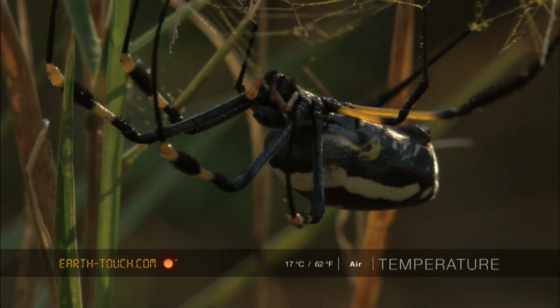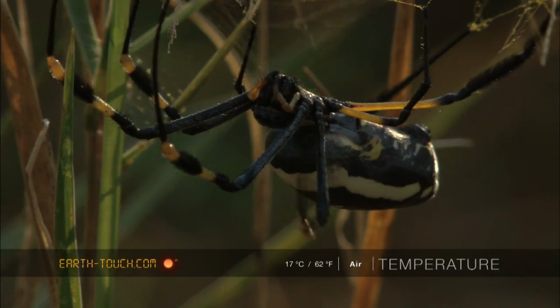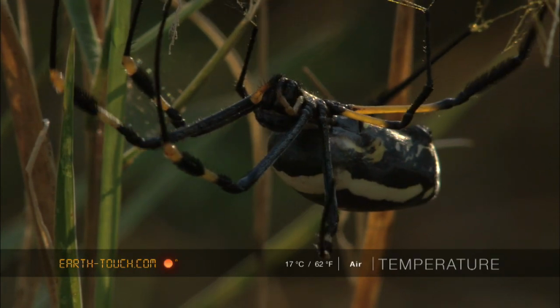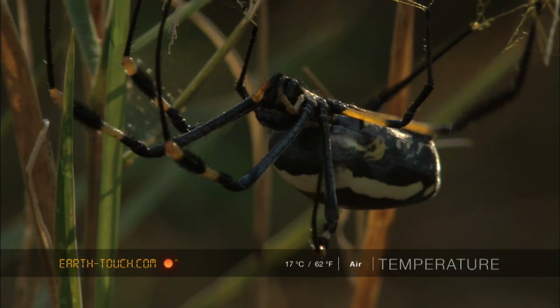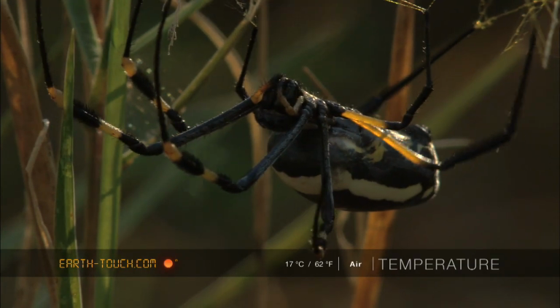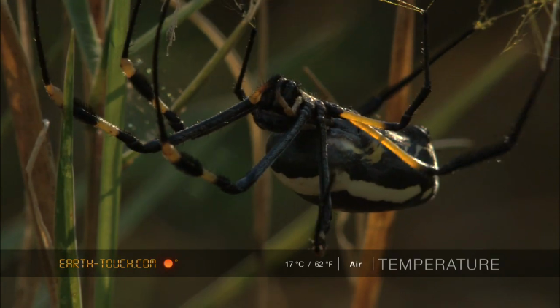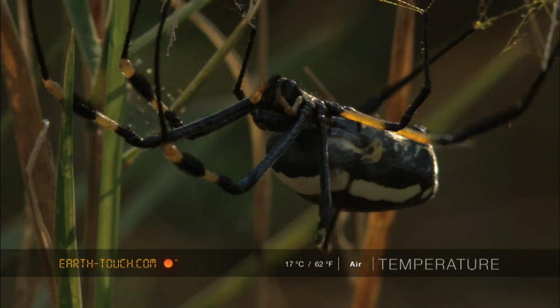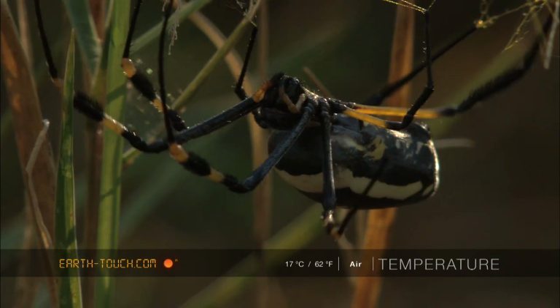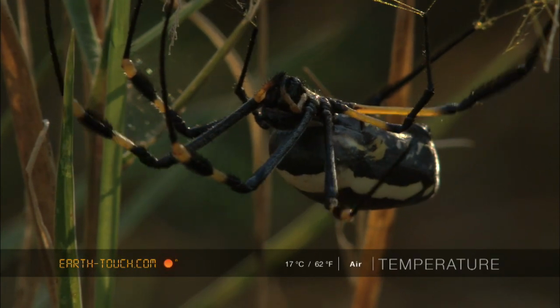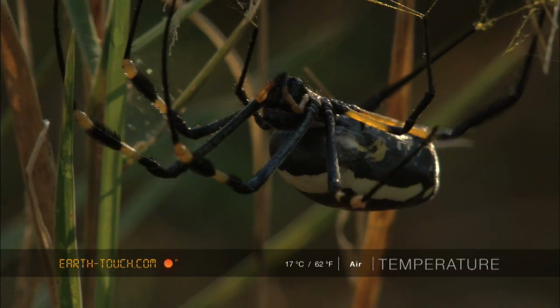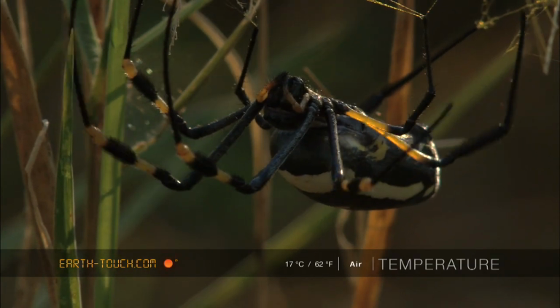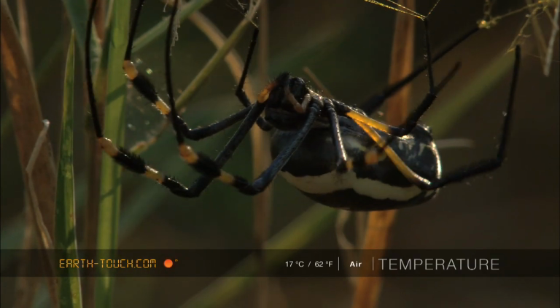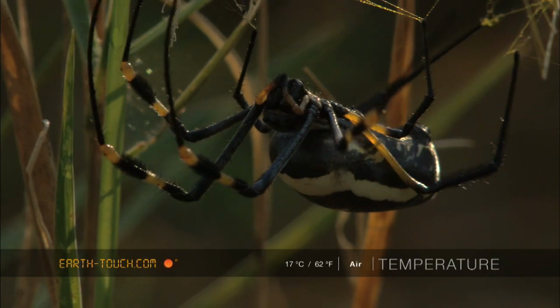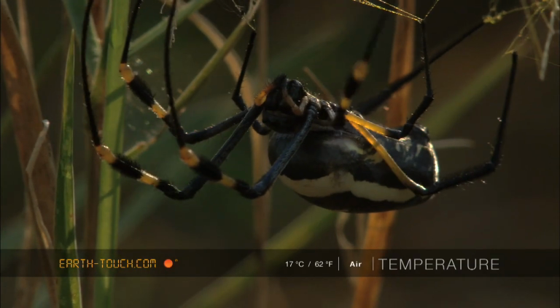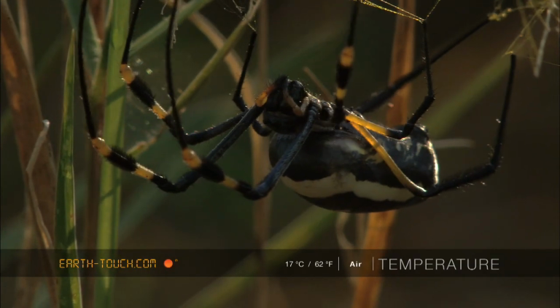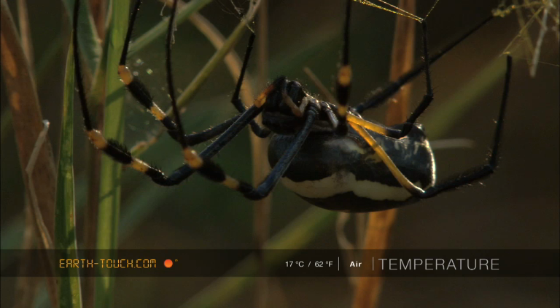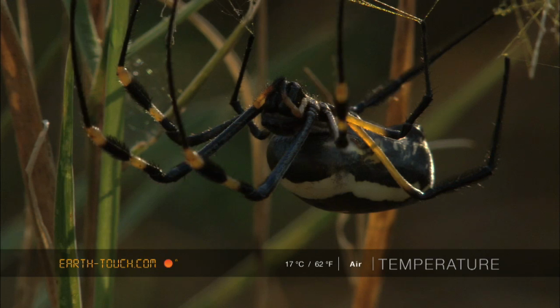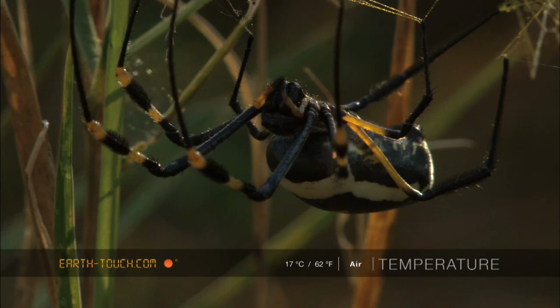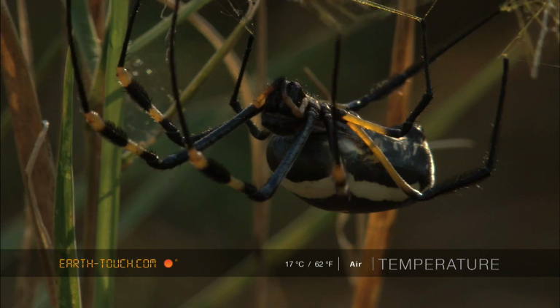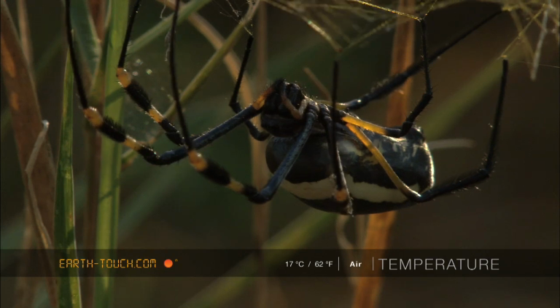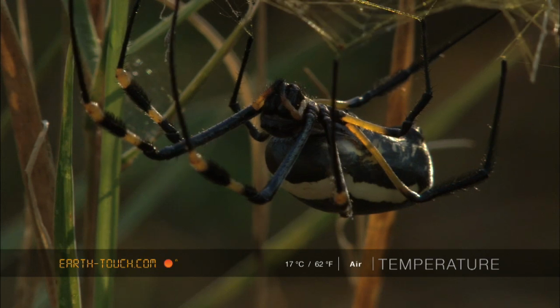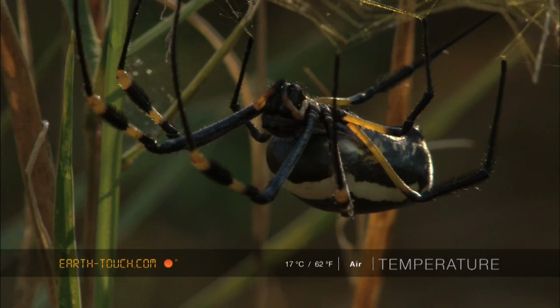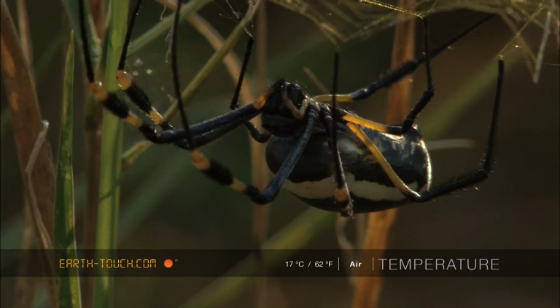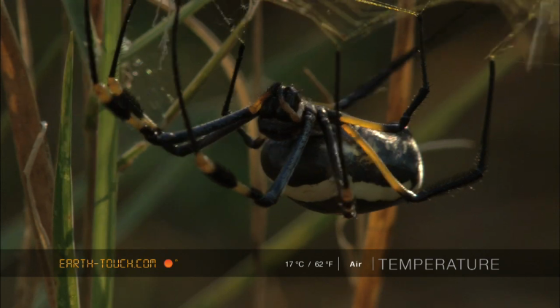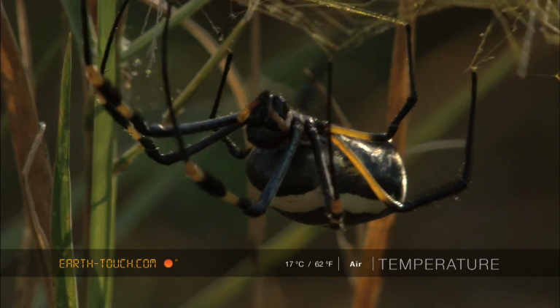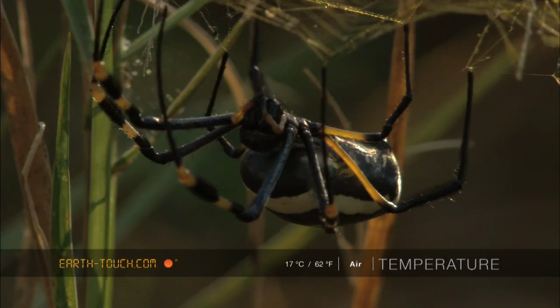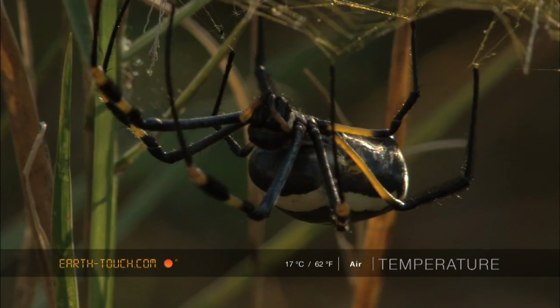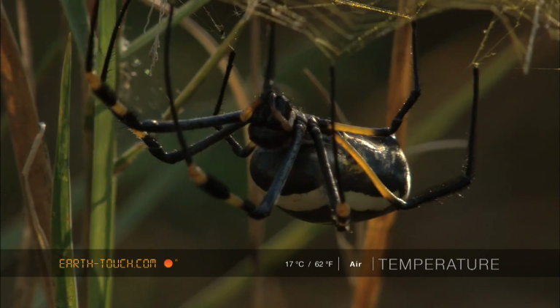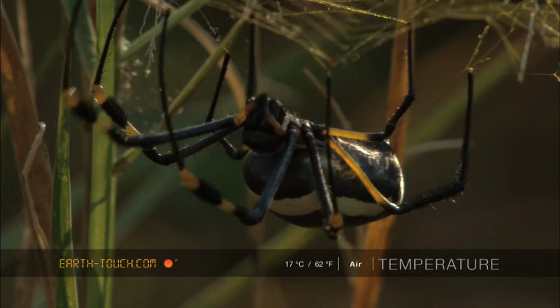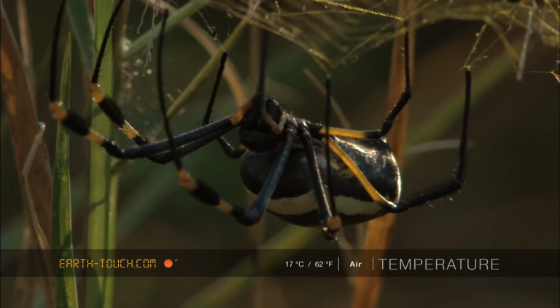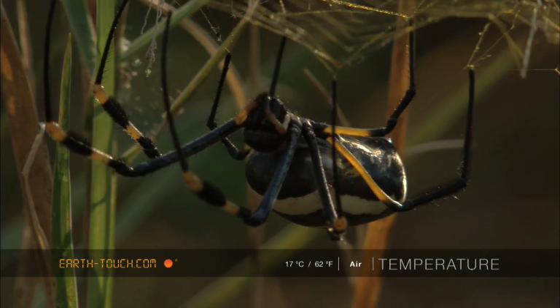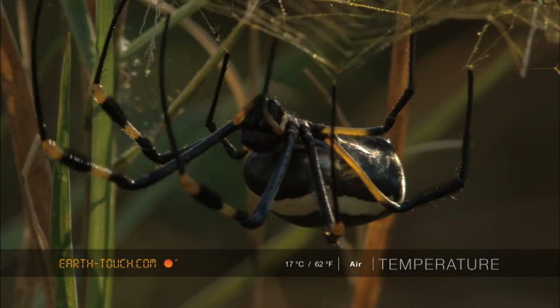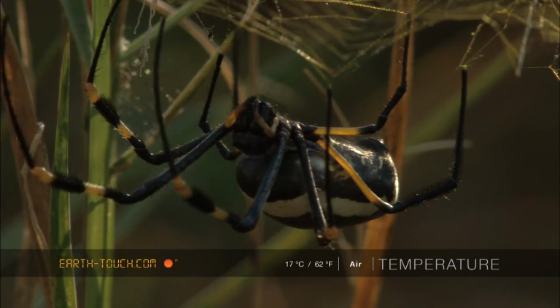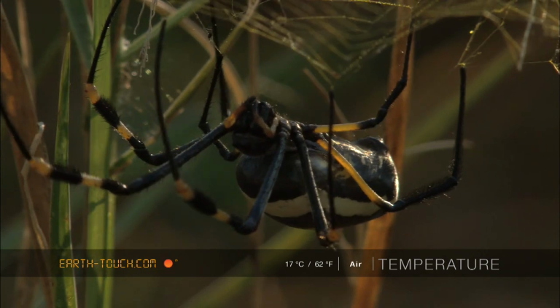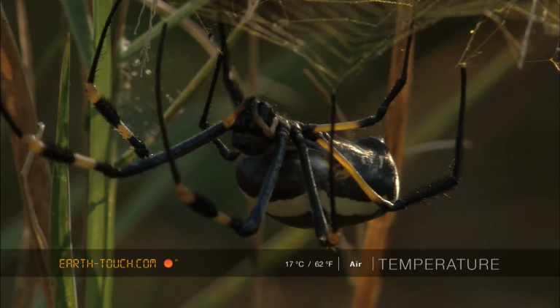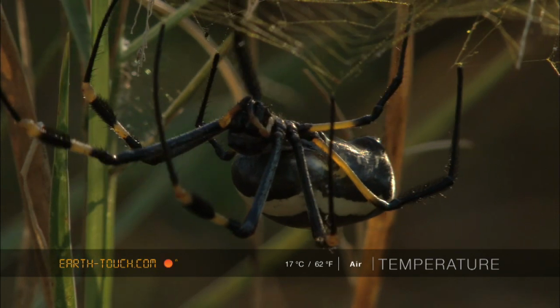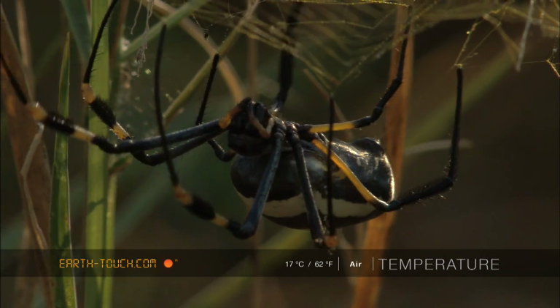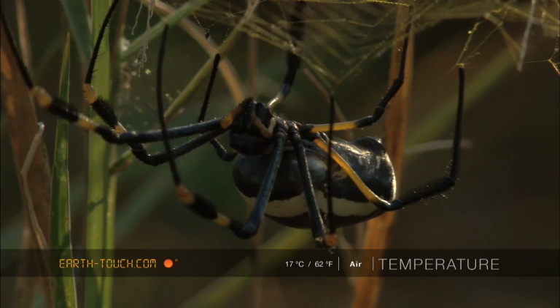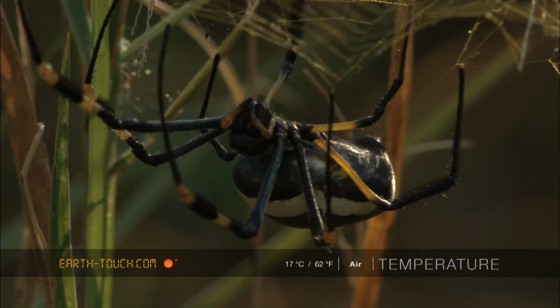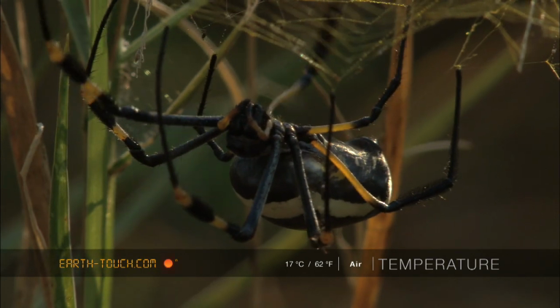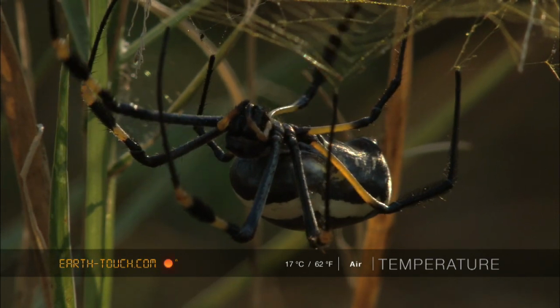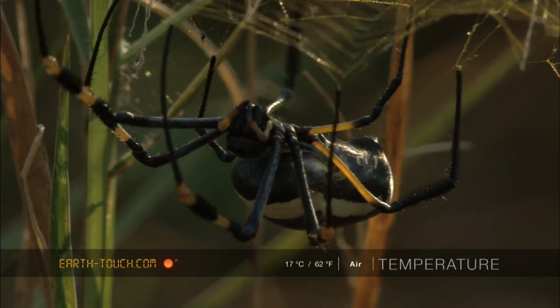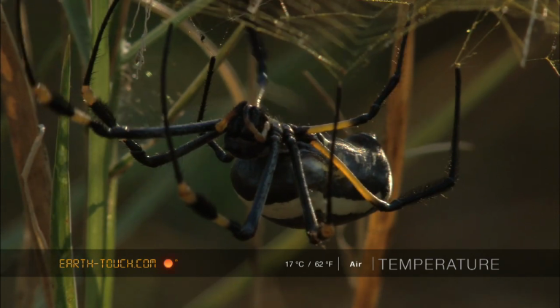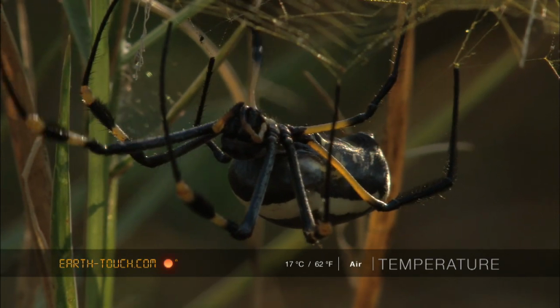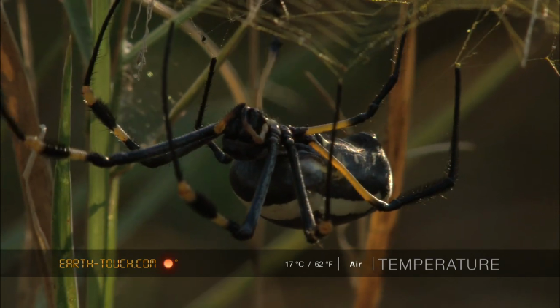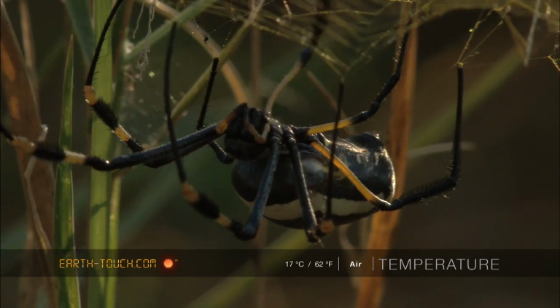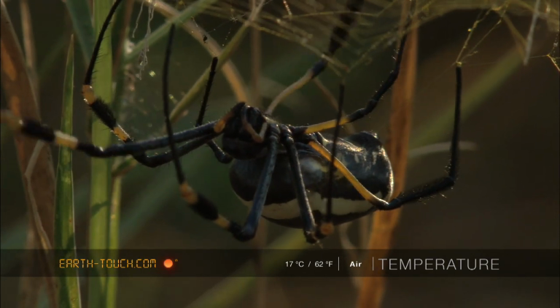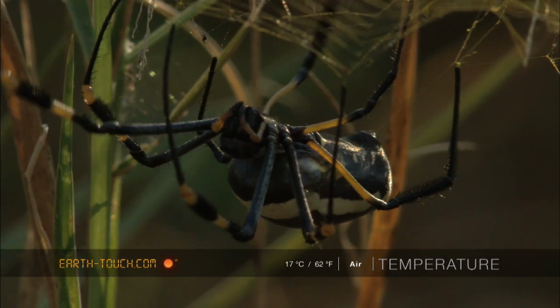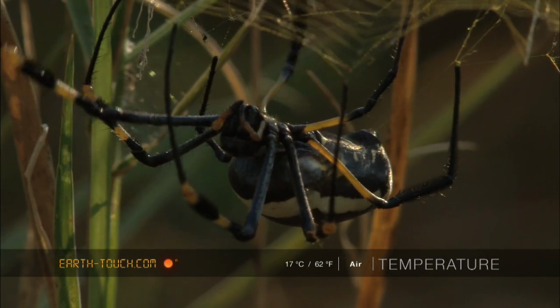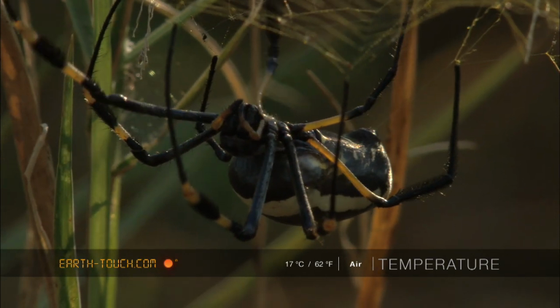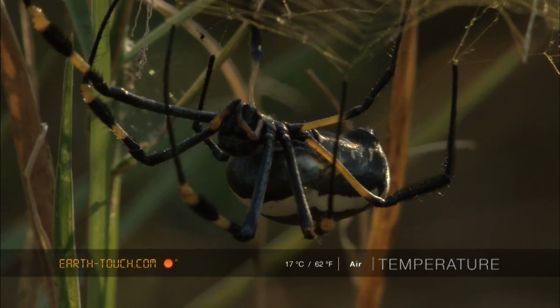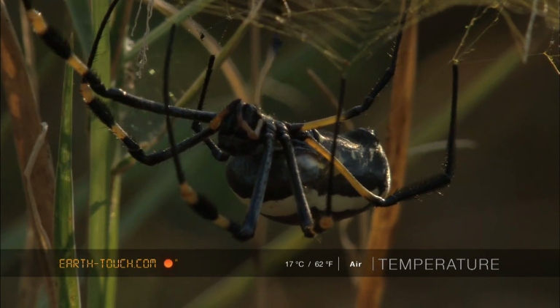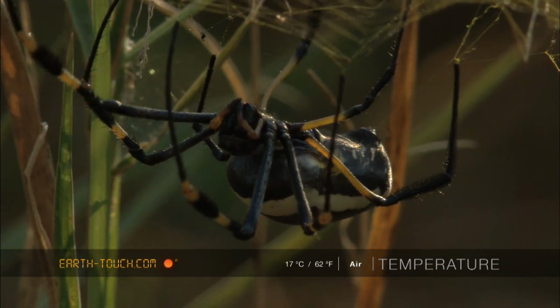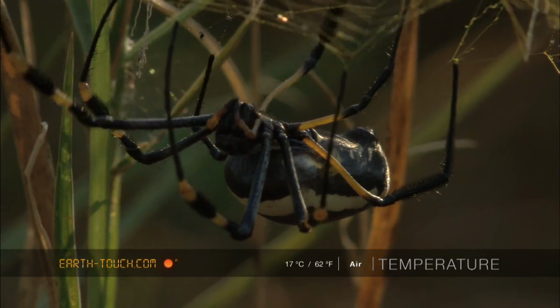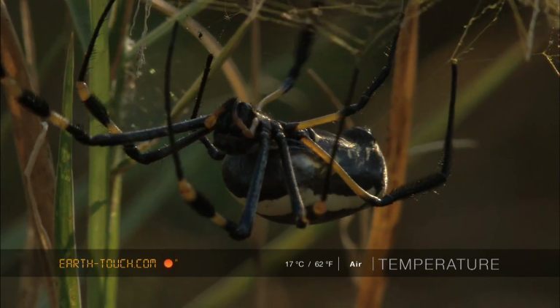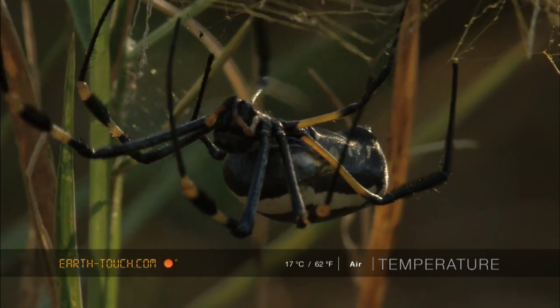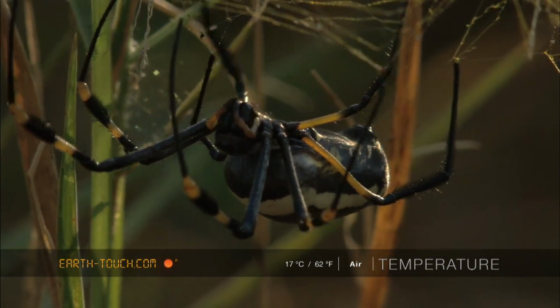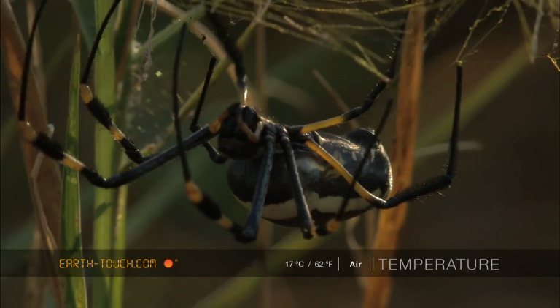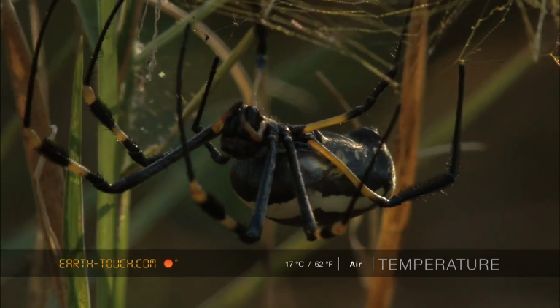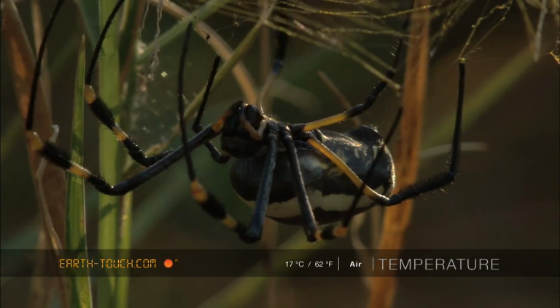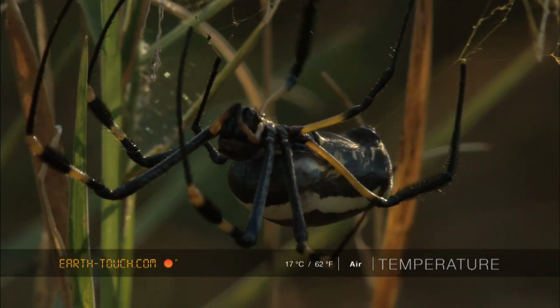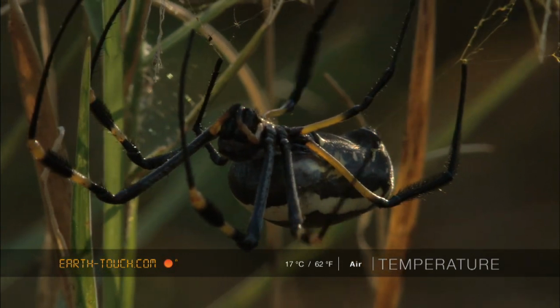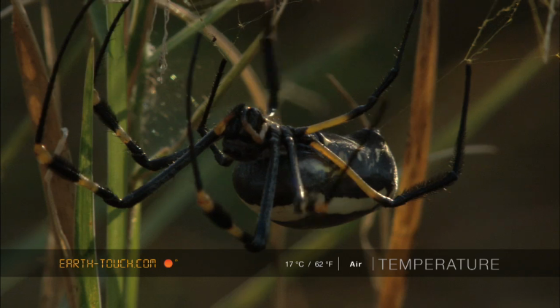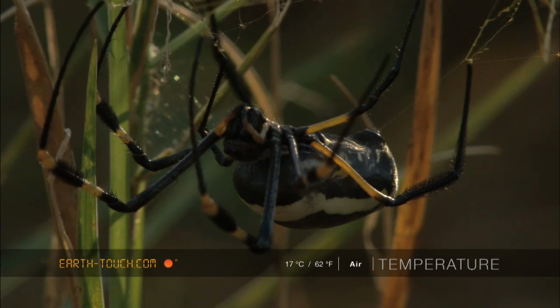It gradually started getting active and moved around delicately, suspended upside down from the web that was at an oblique angle.